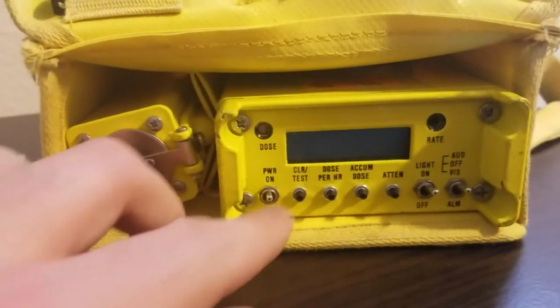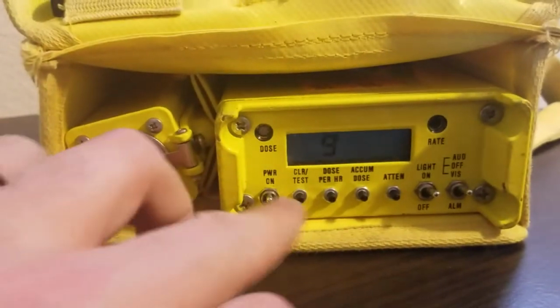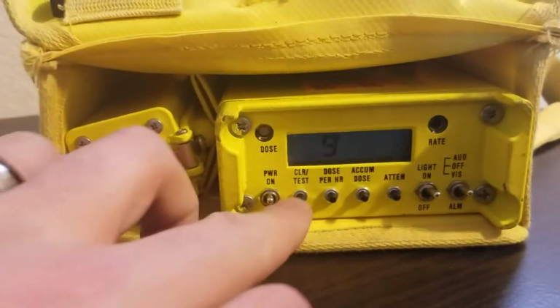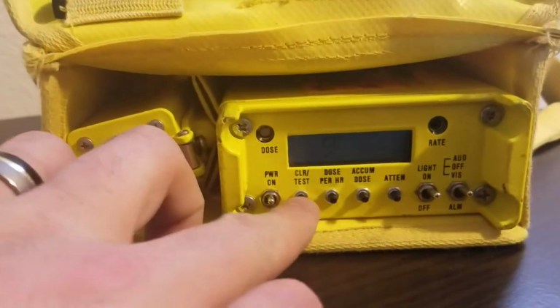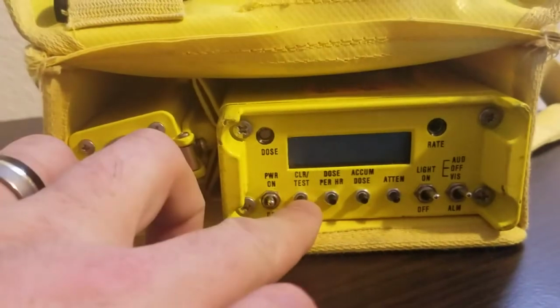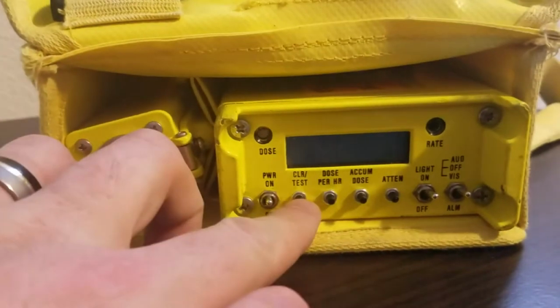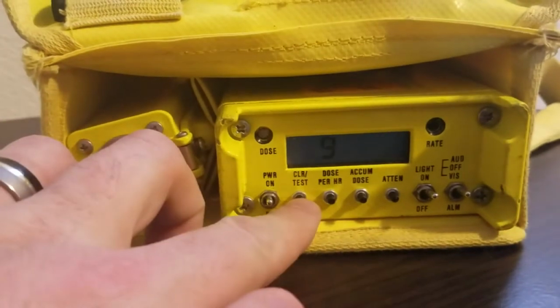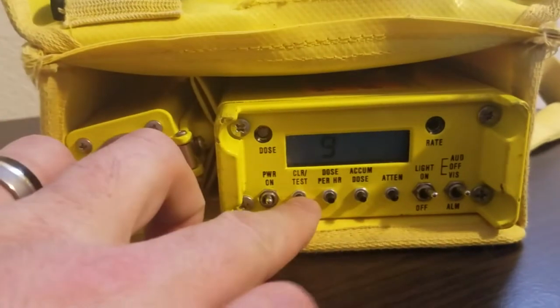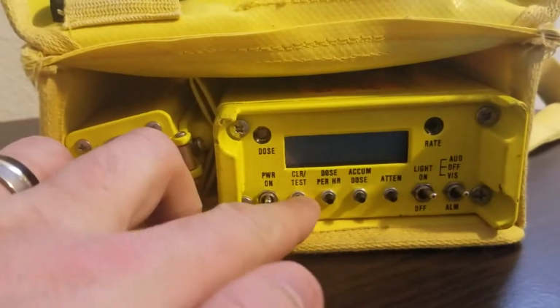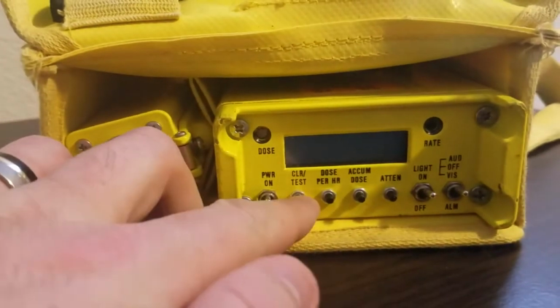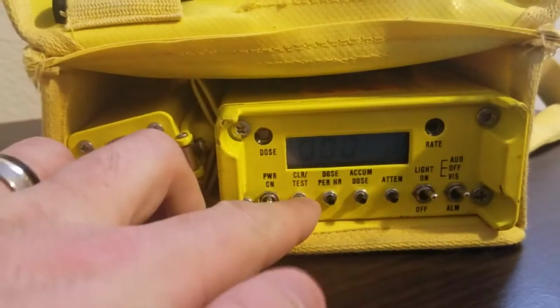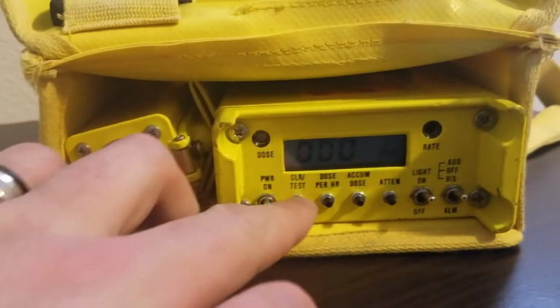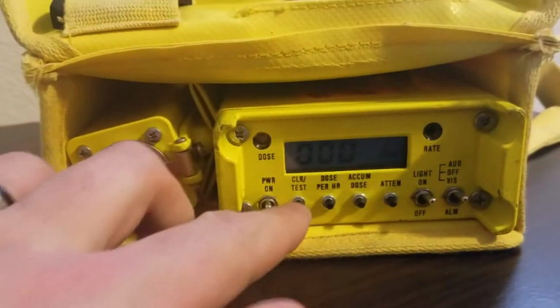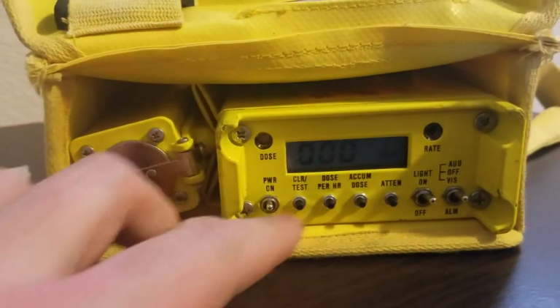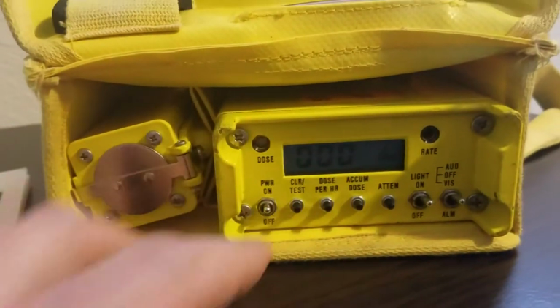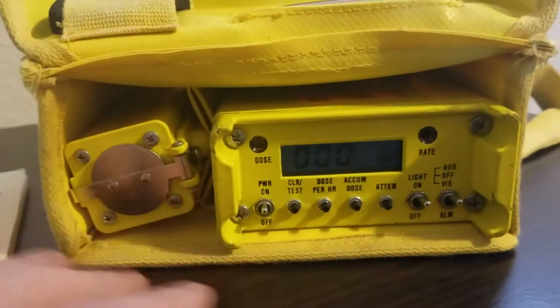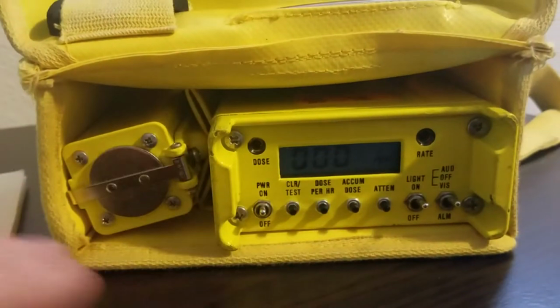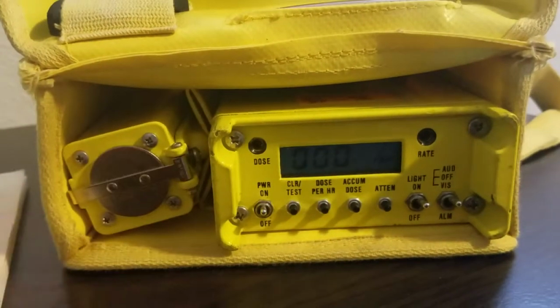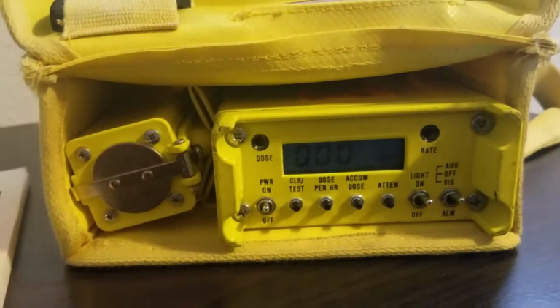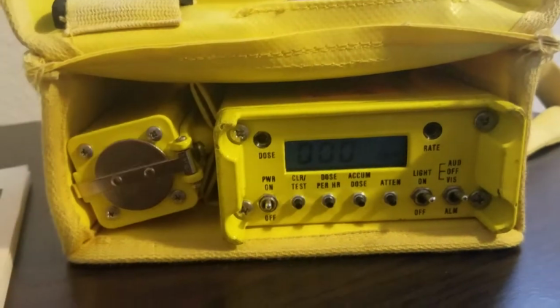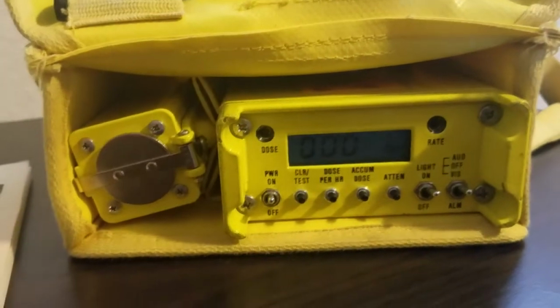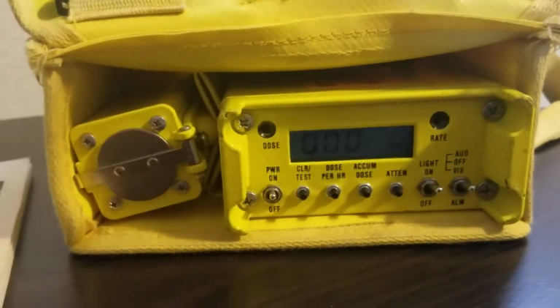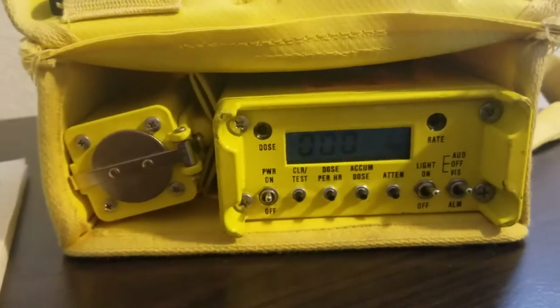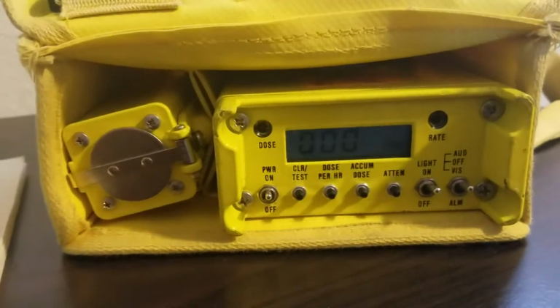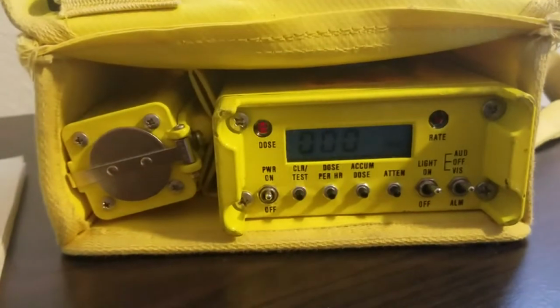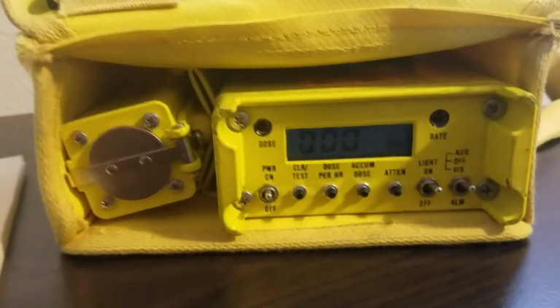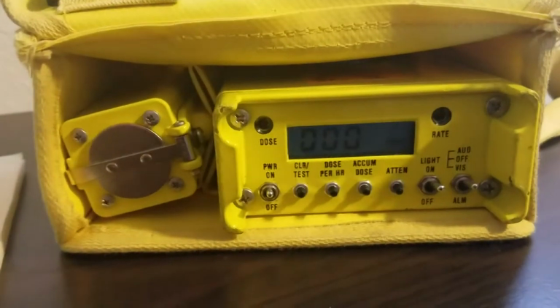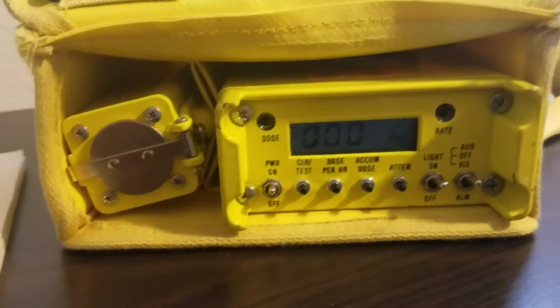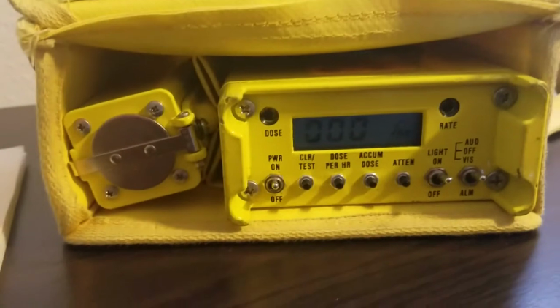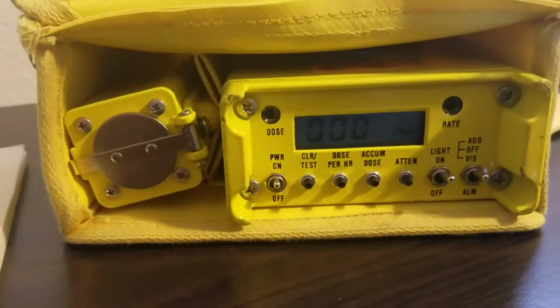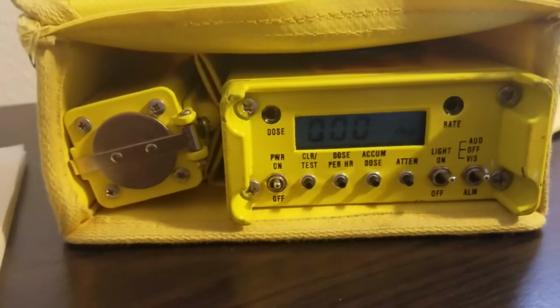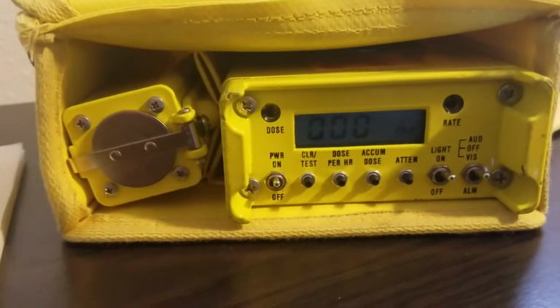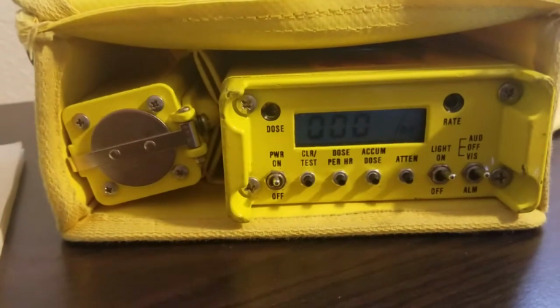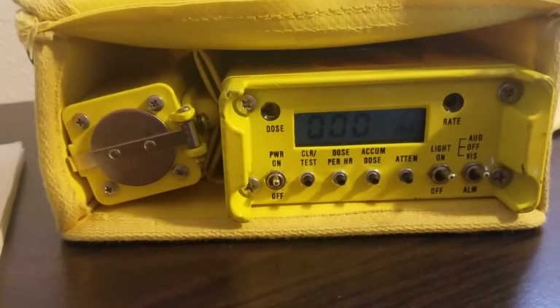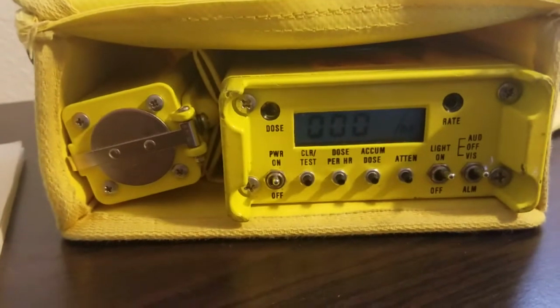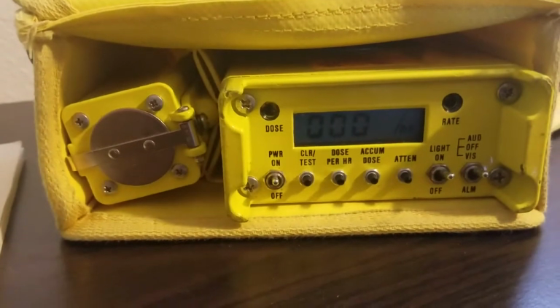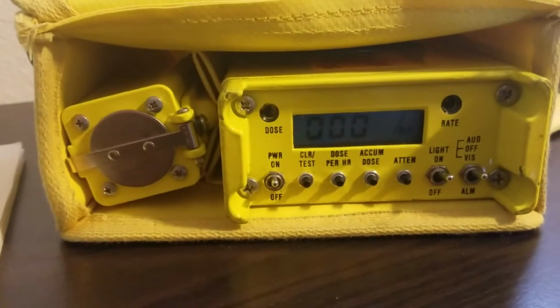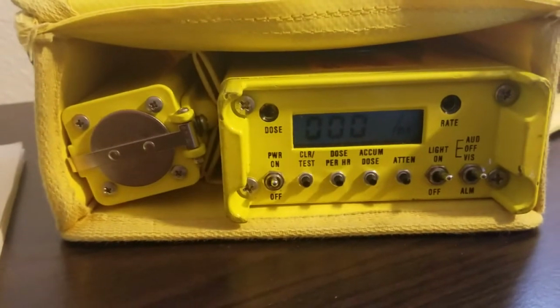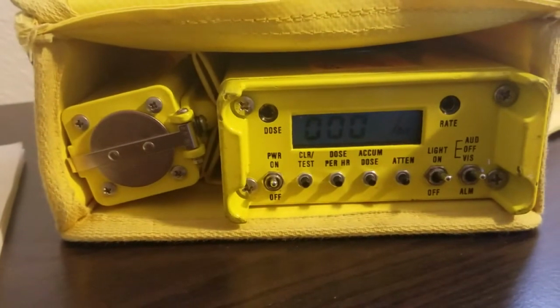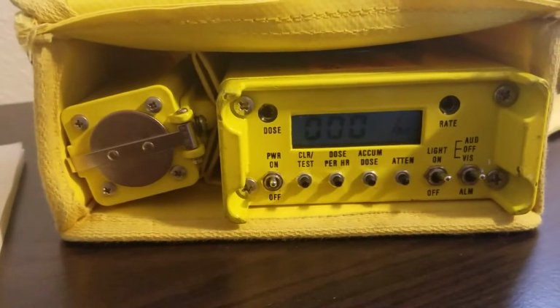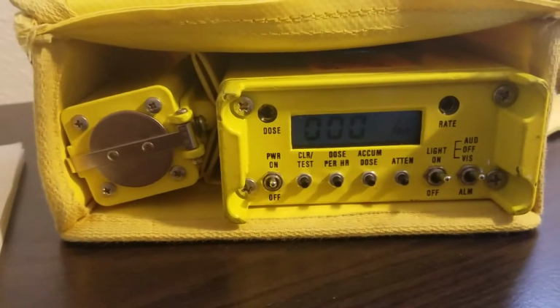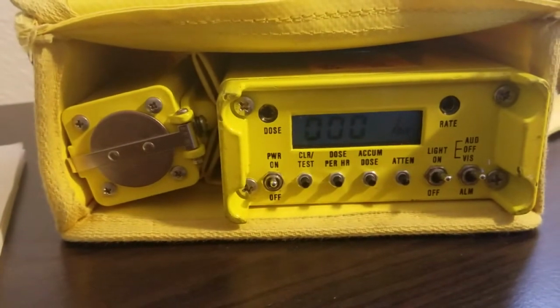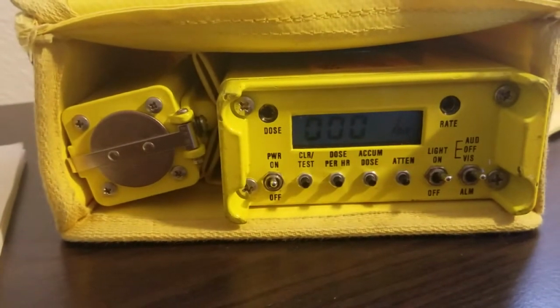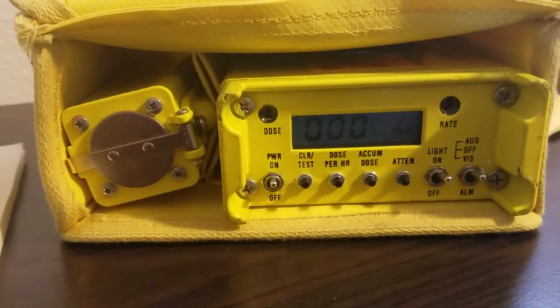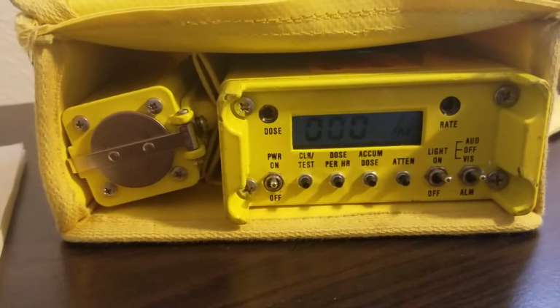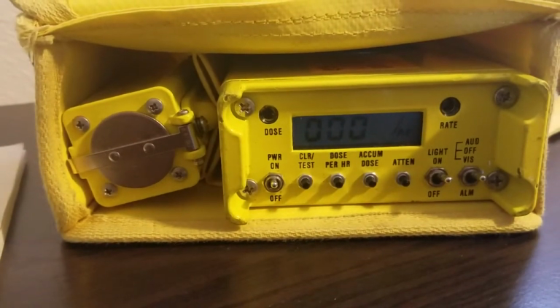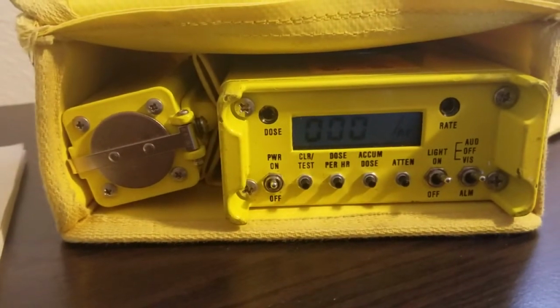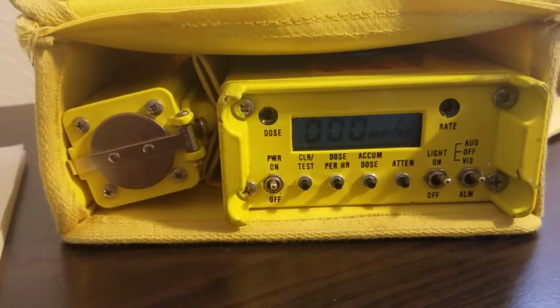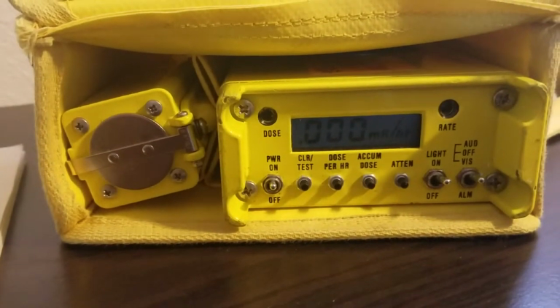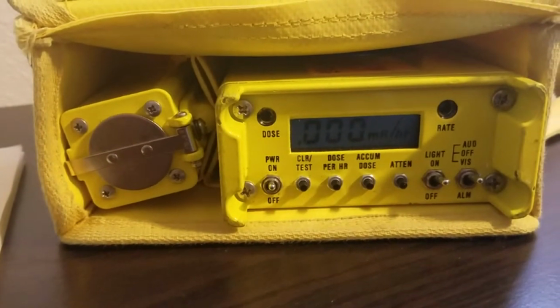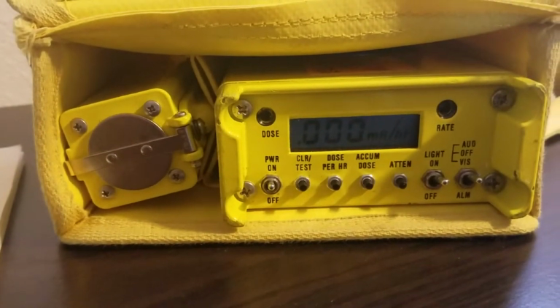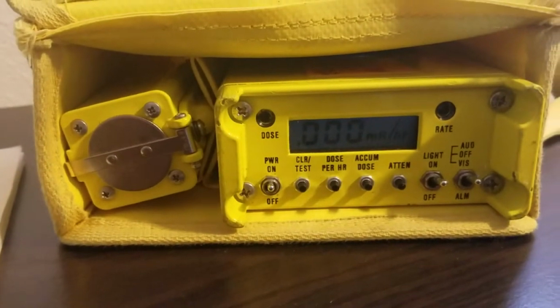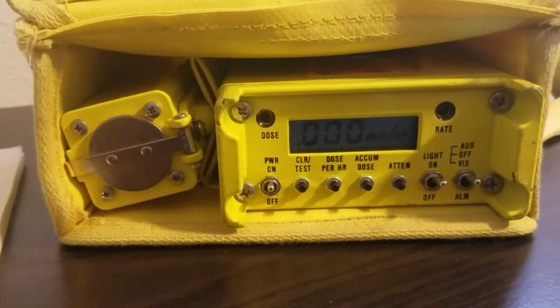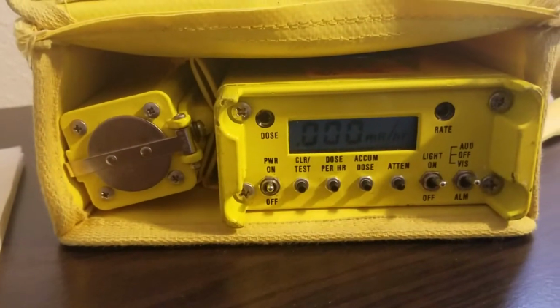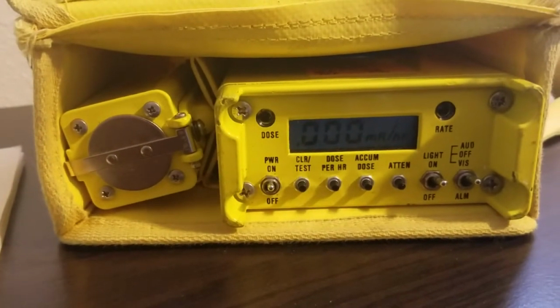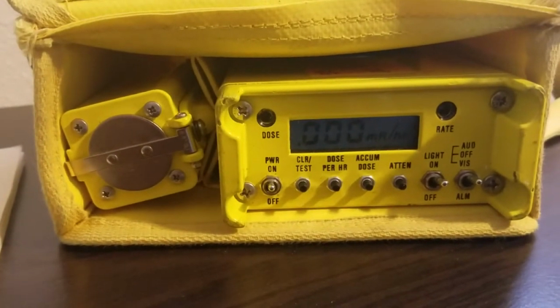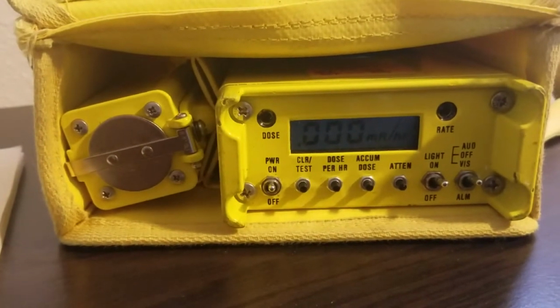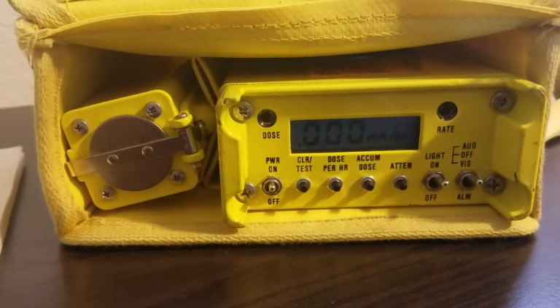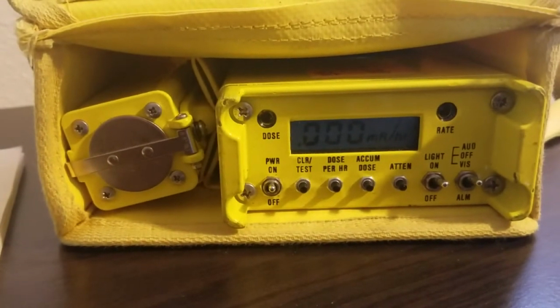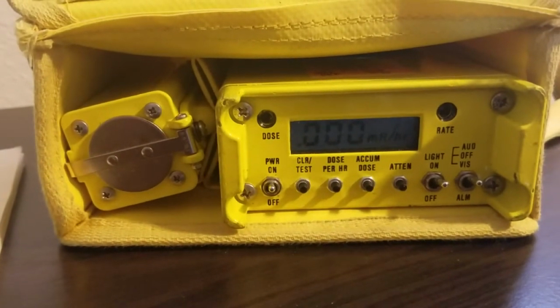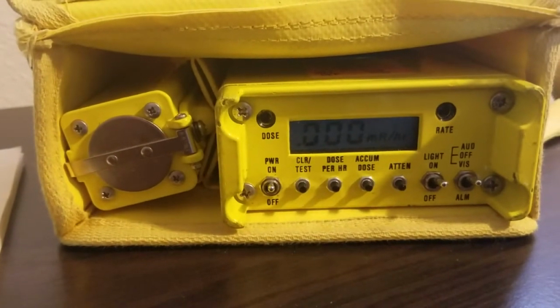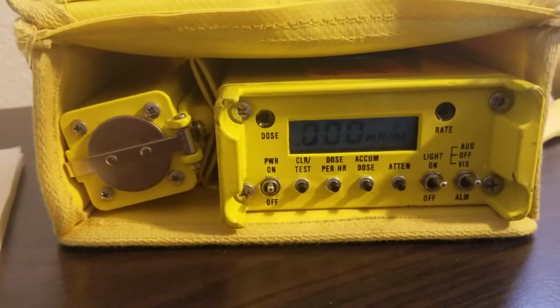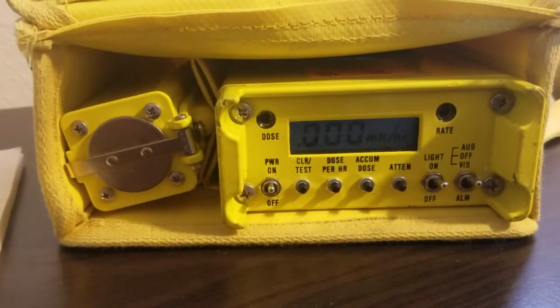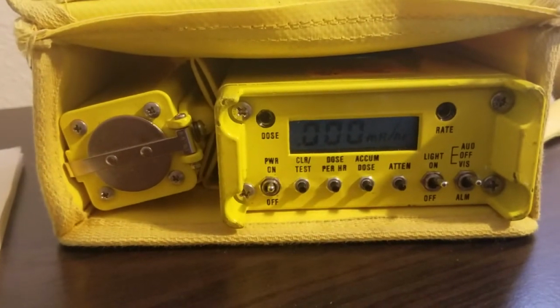The code tells us there are no problems. Now I can hit clear — it's at zero, and it will start picking up readings any minute now.